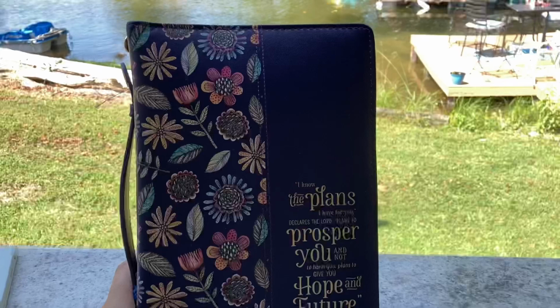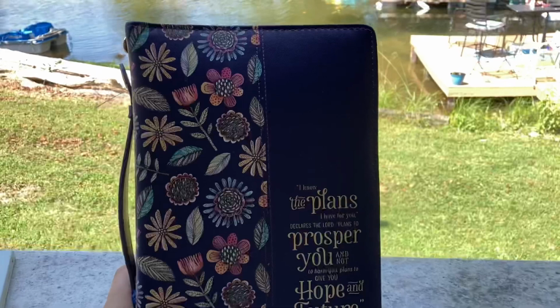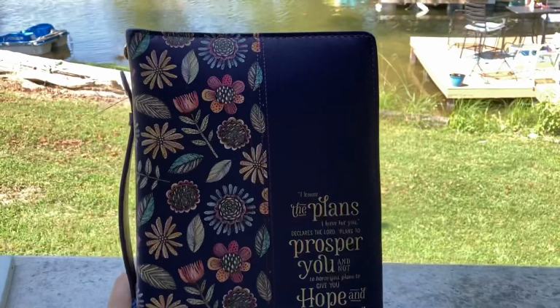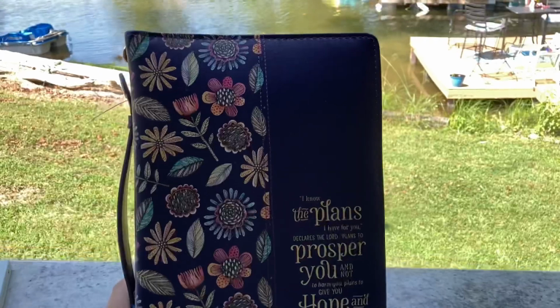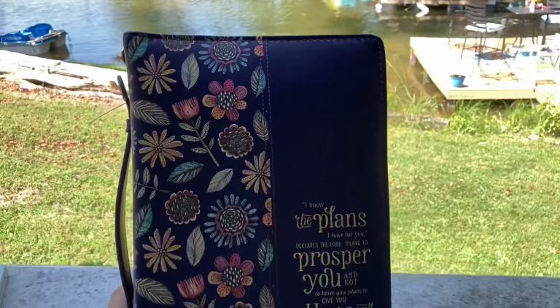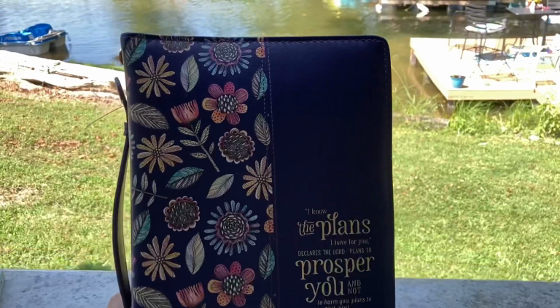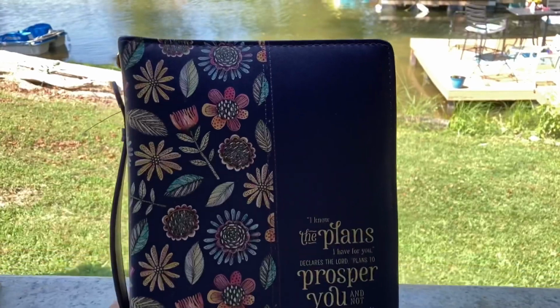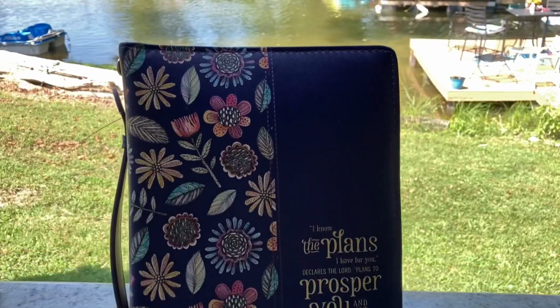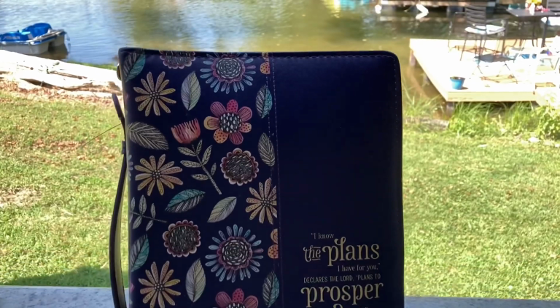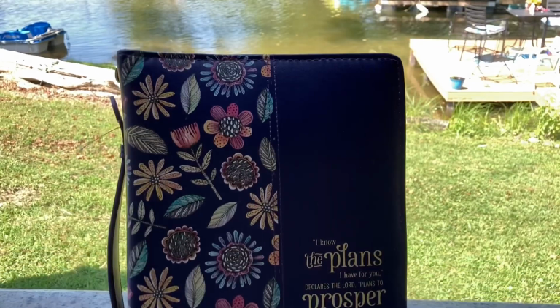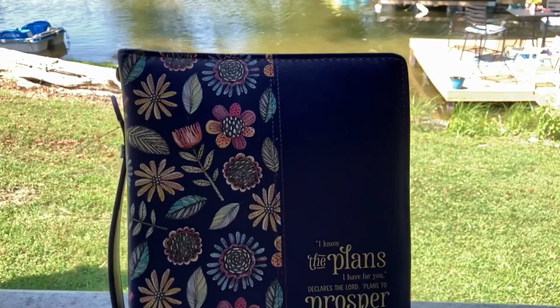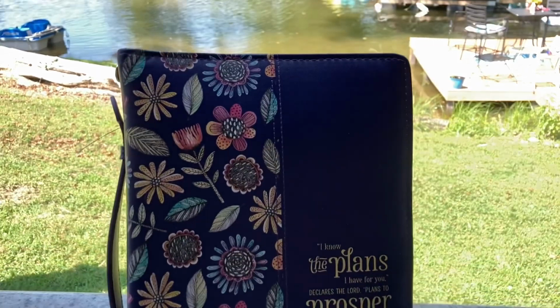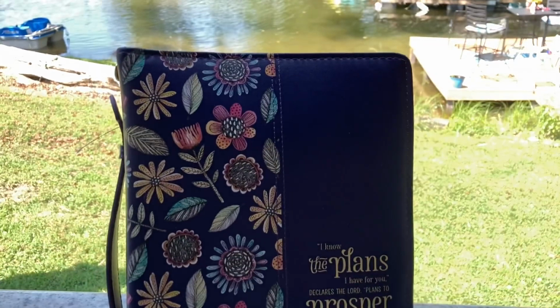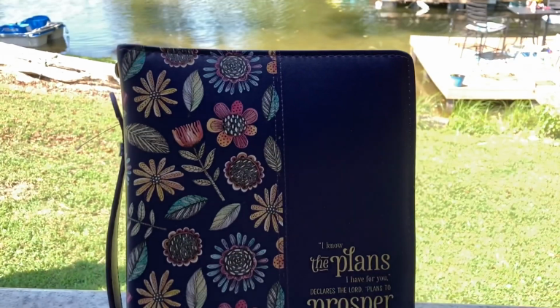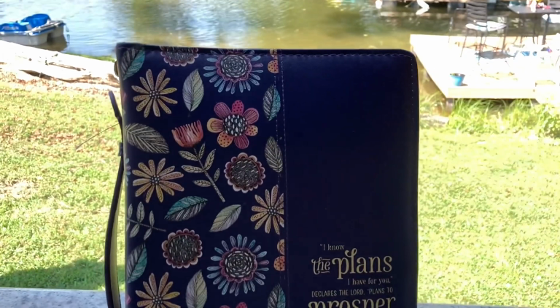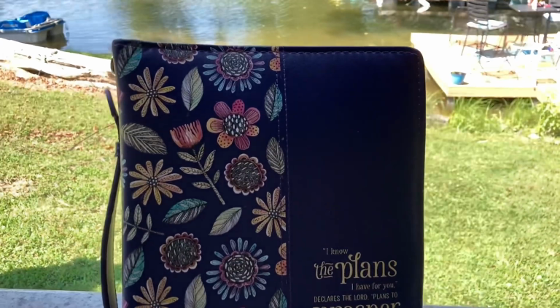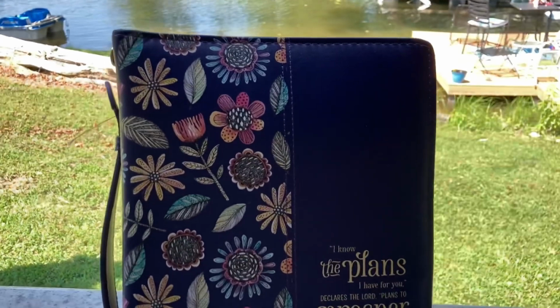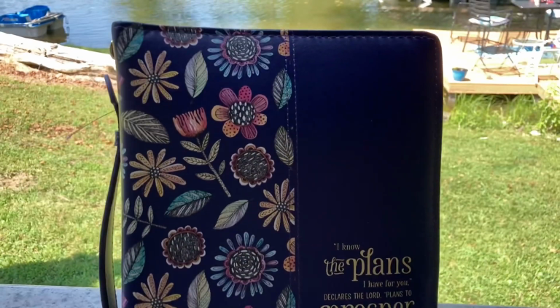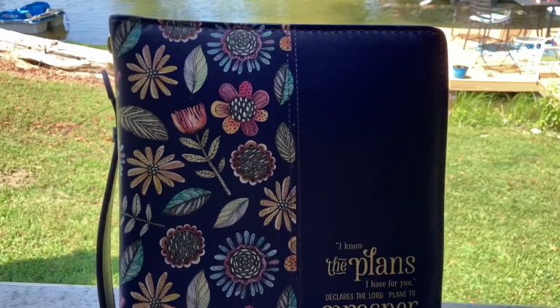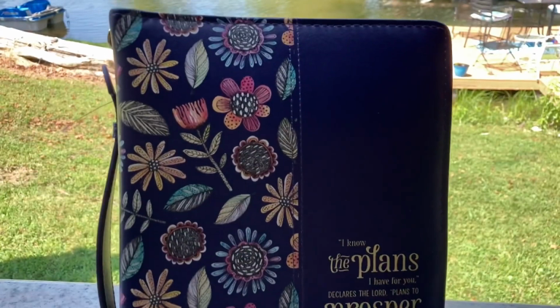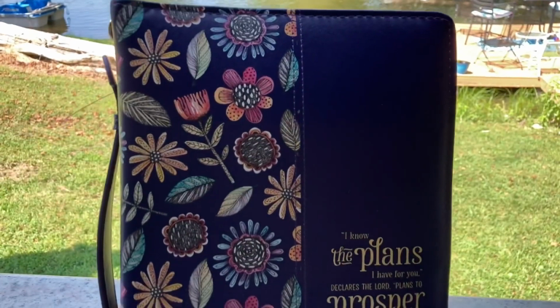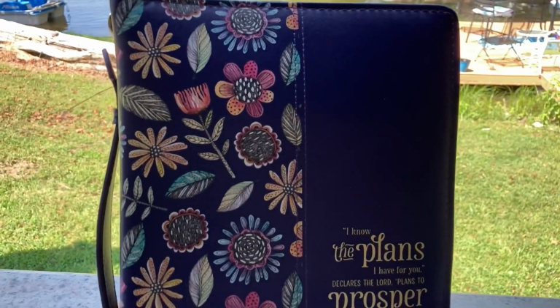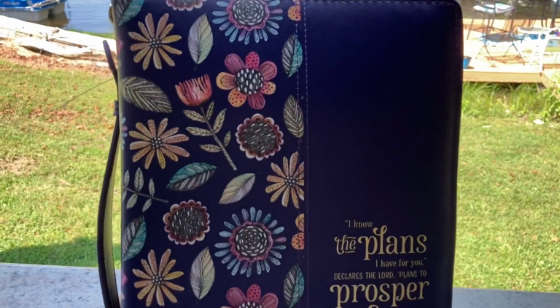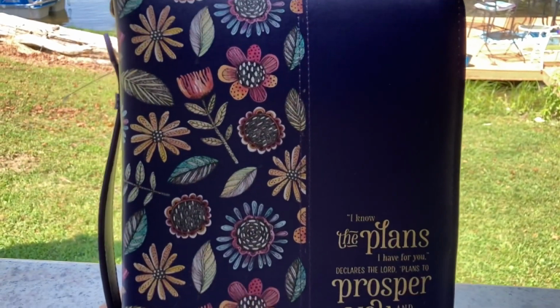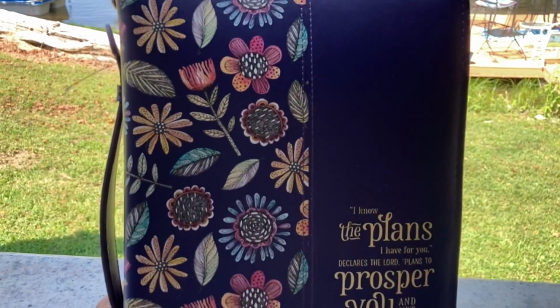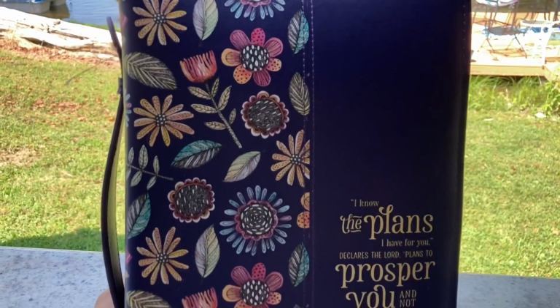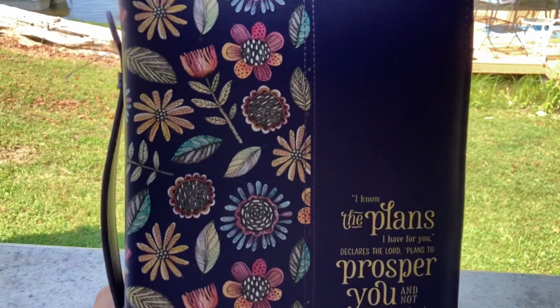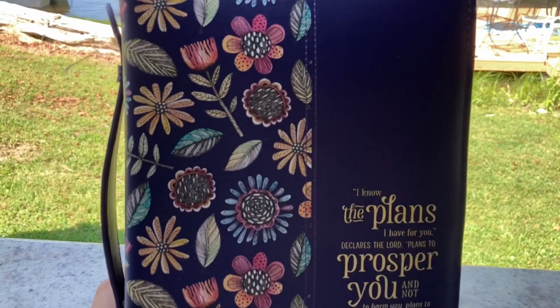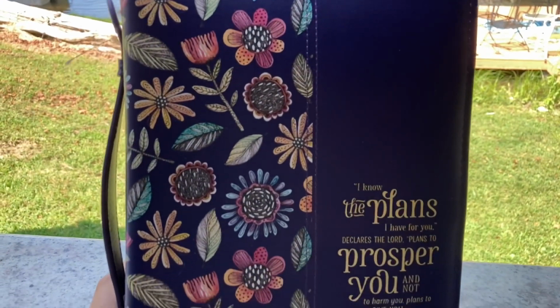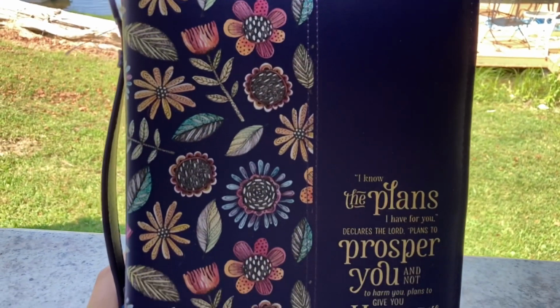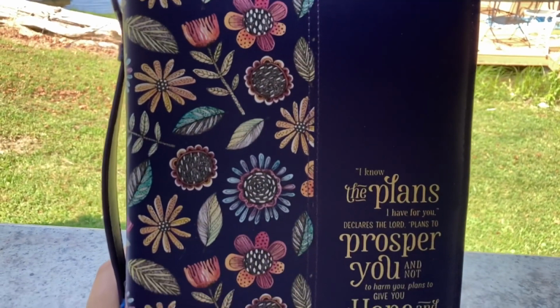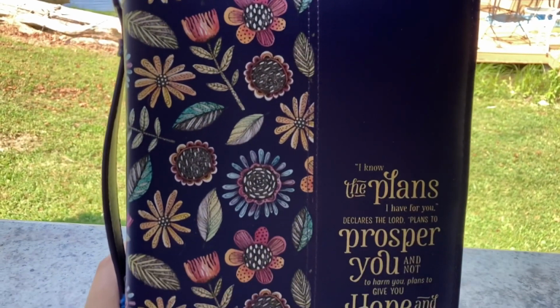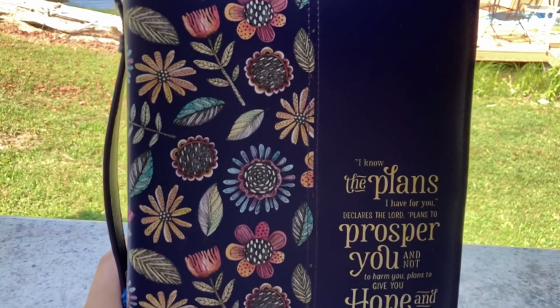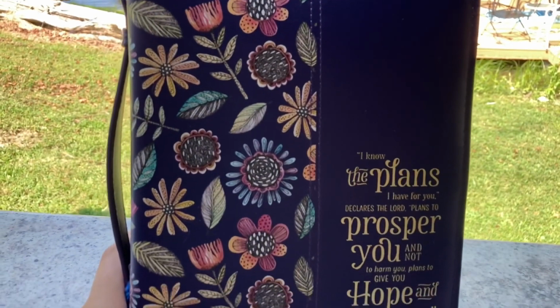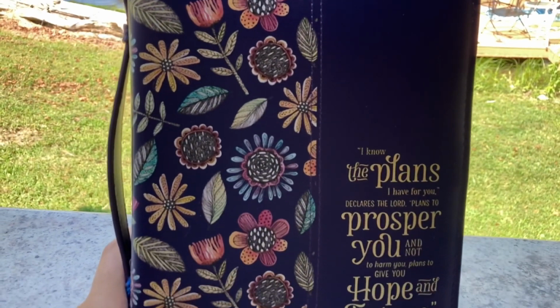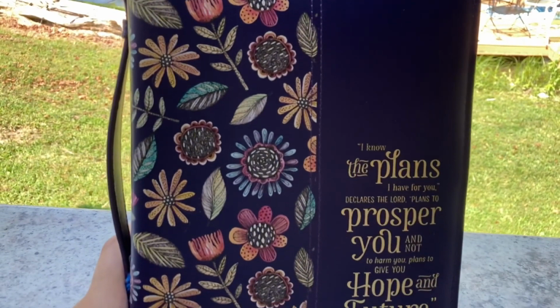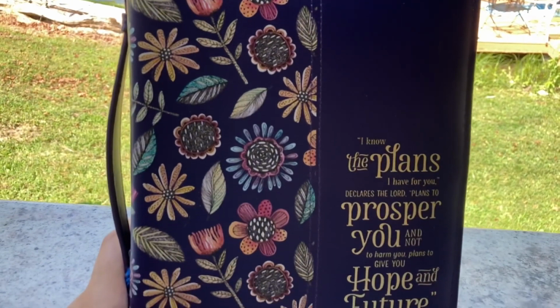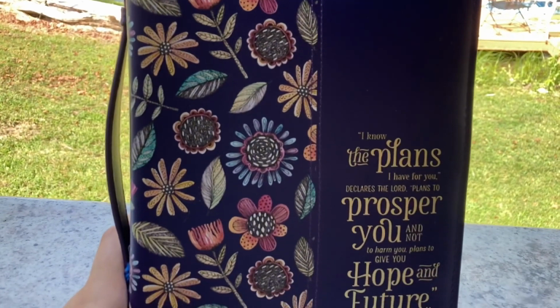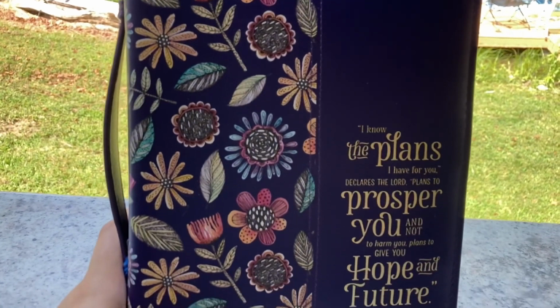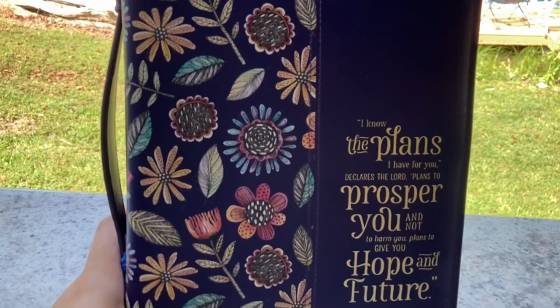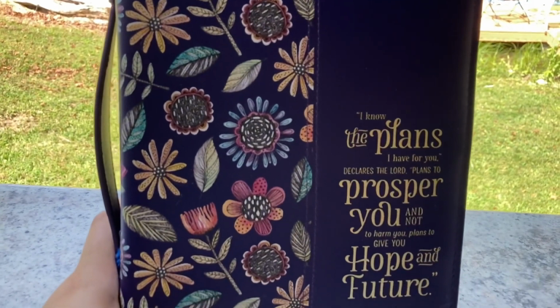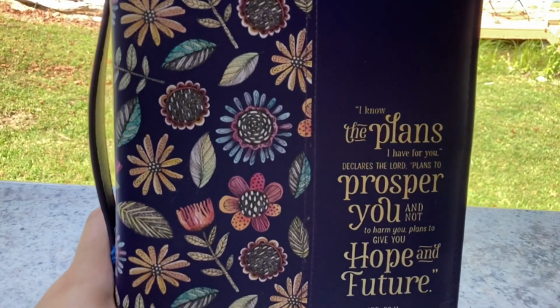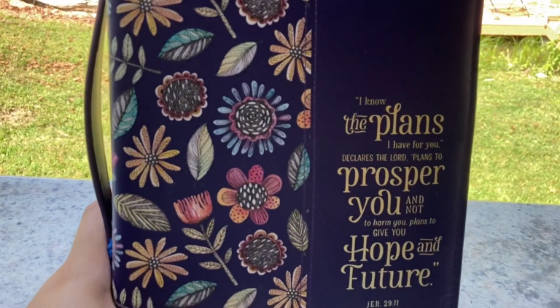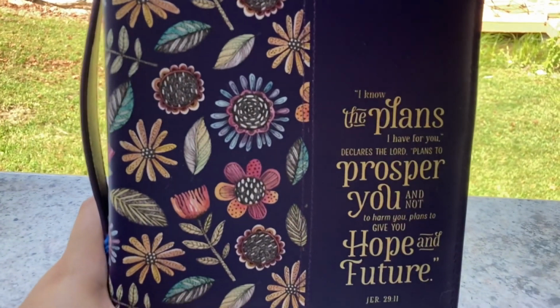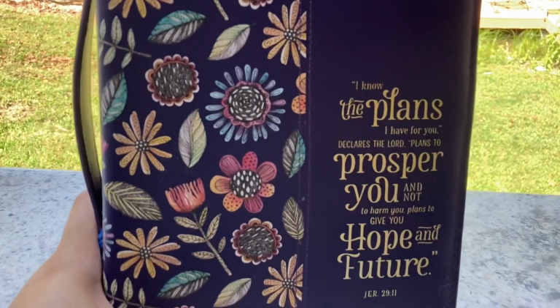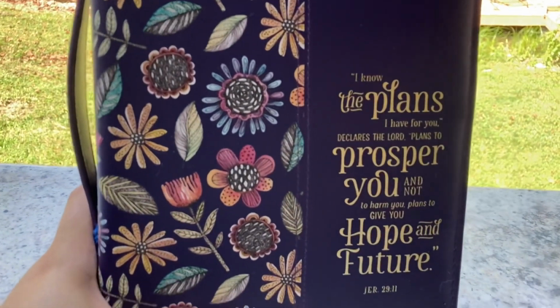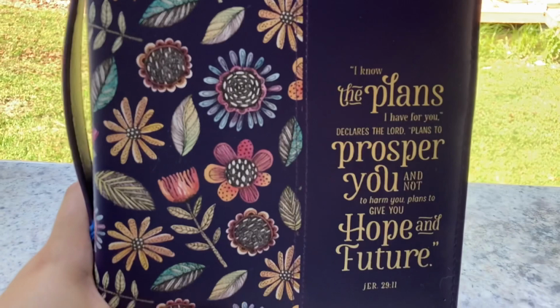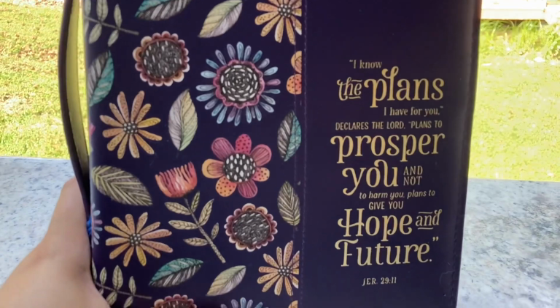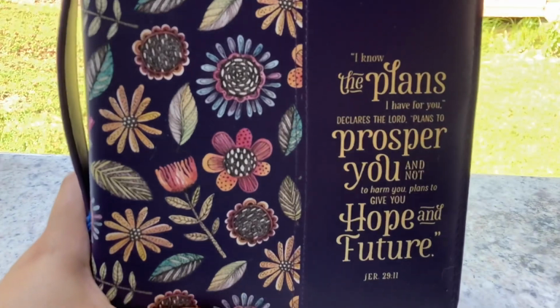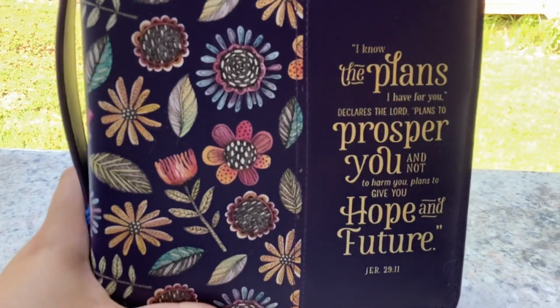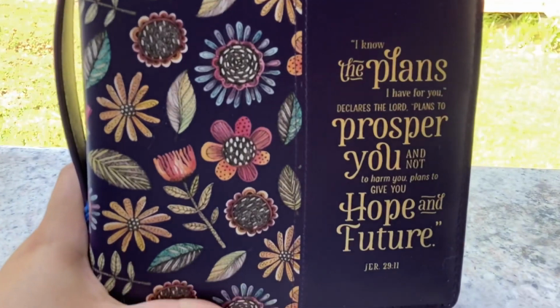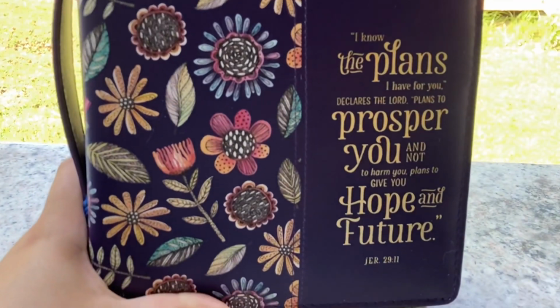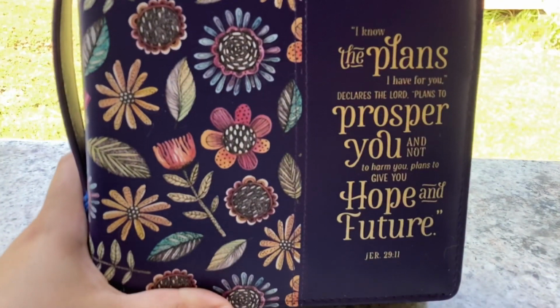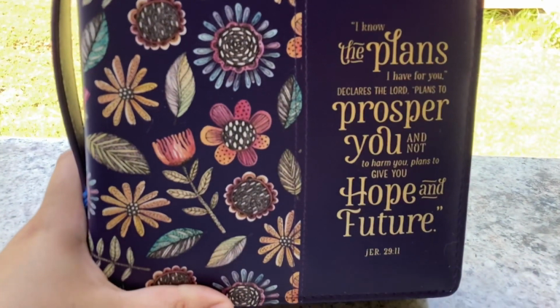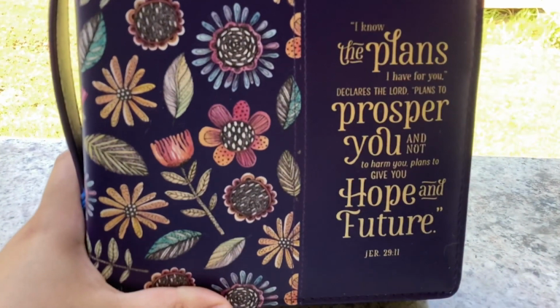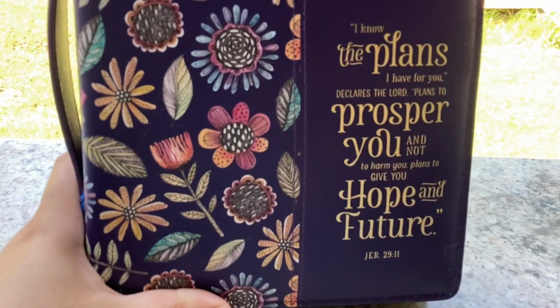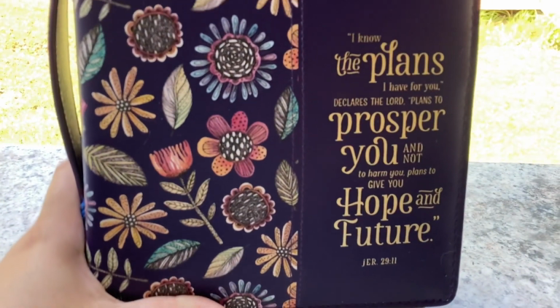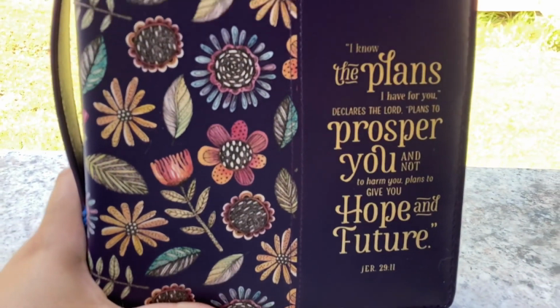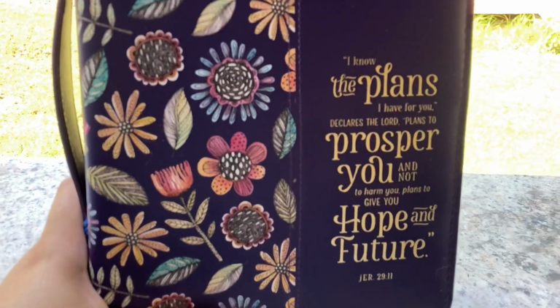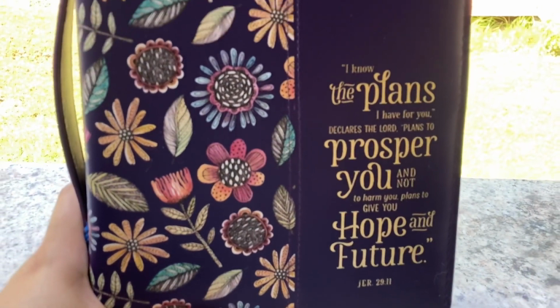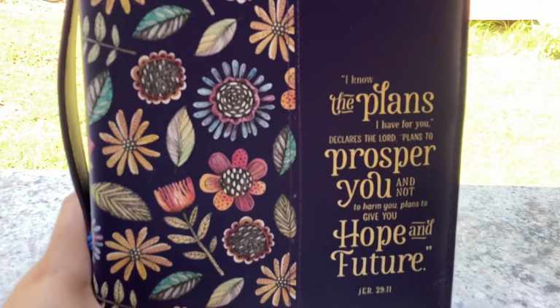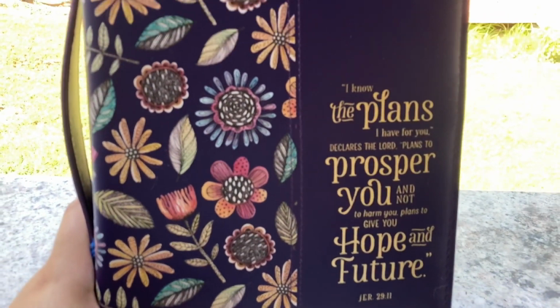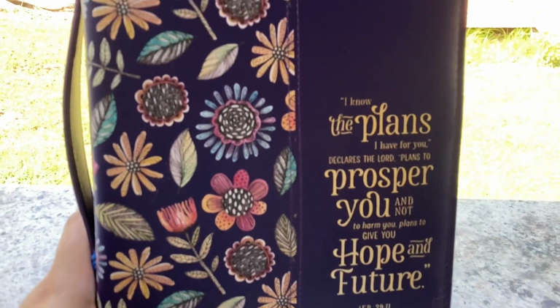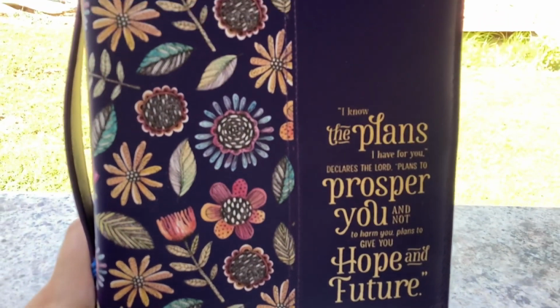Hello guys, welcome back to my channel. Today's video is a what's in my Bible bag video.